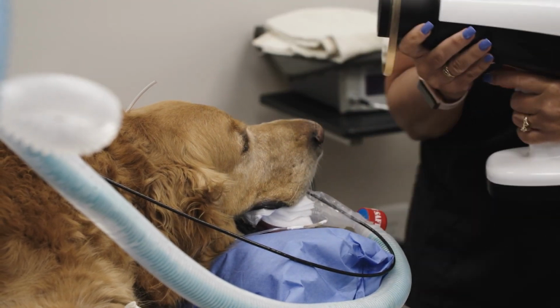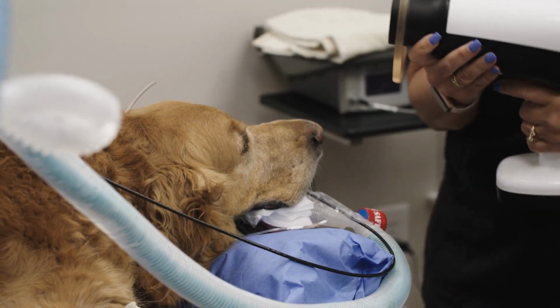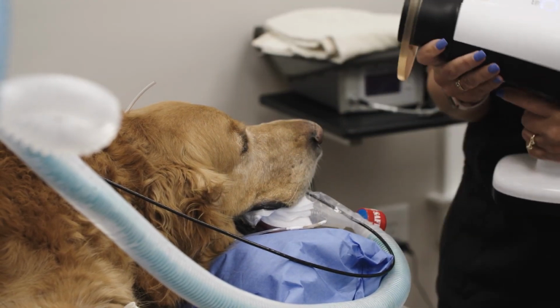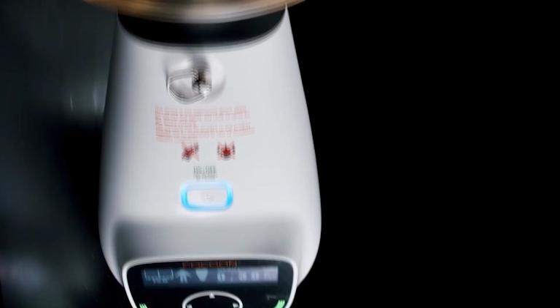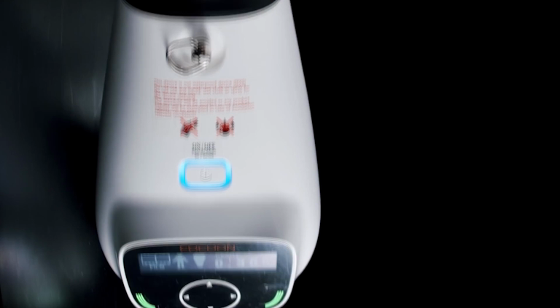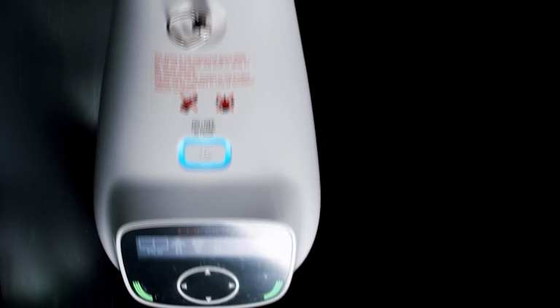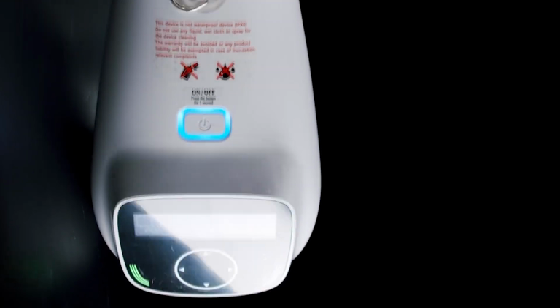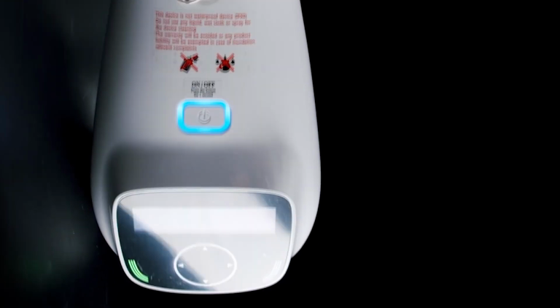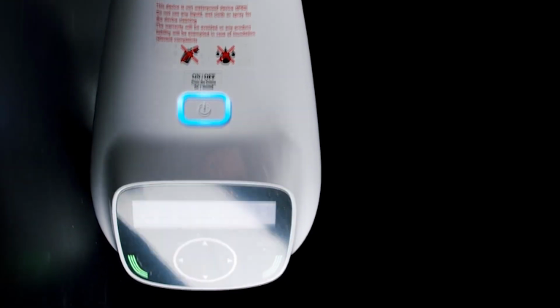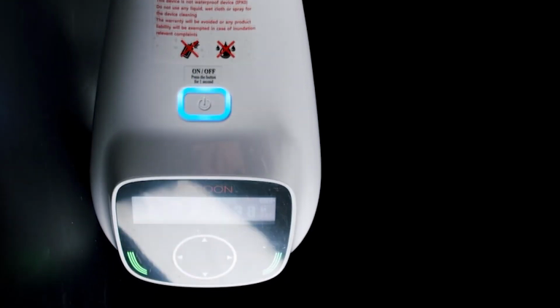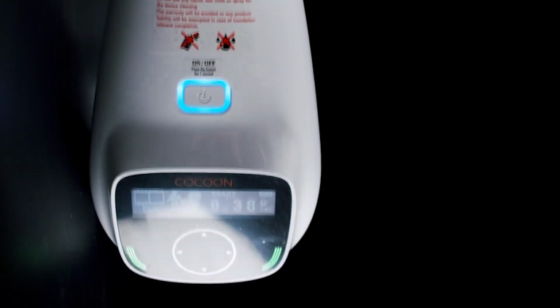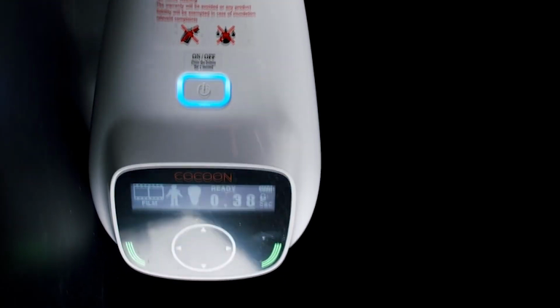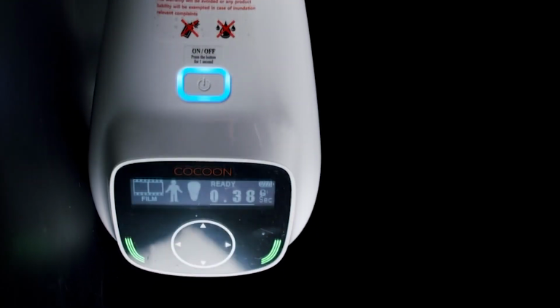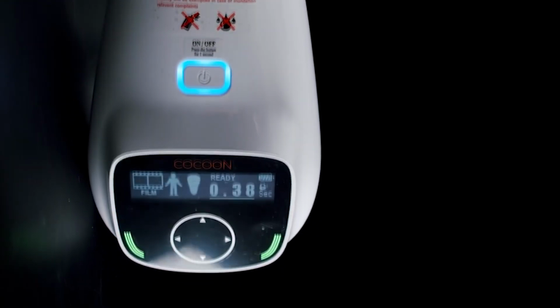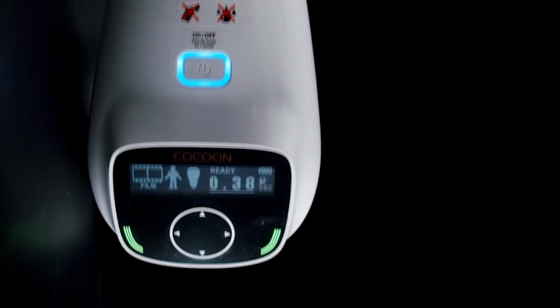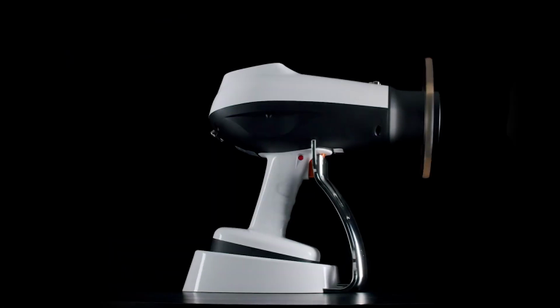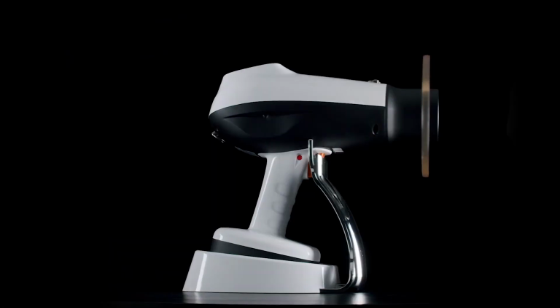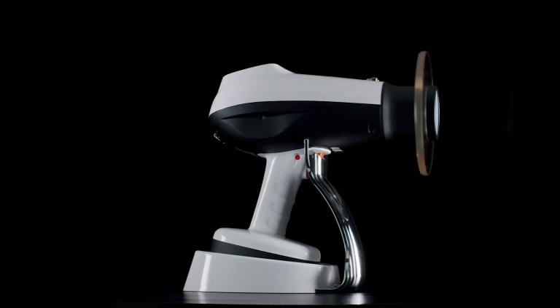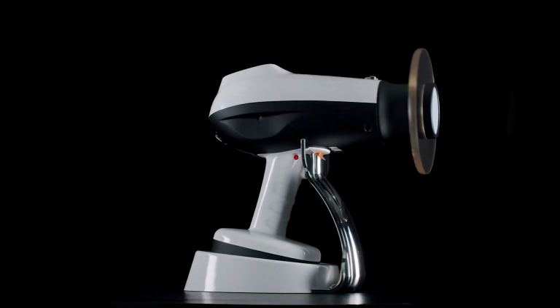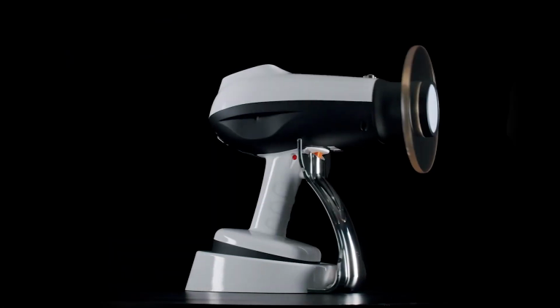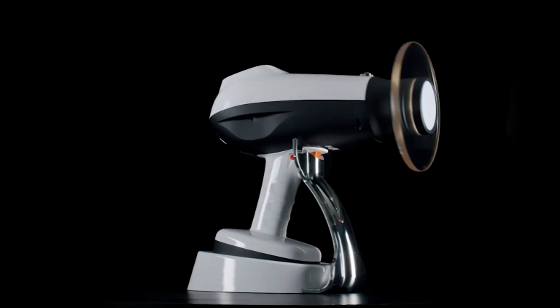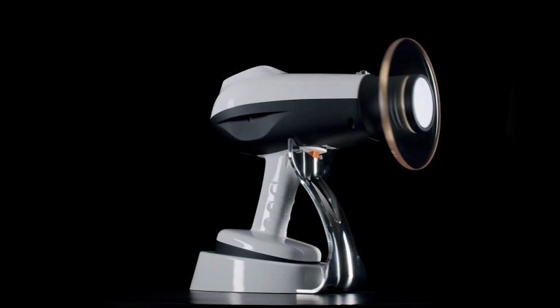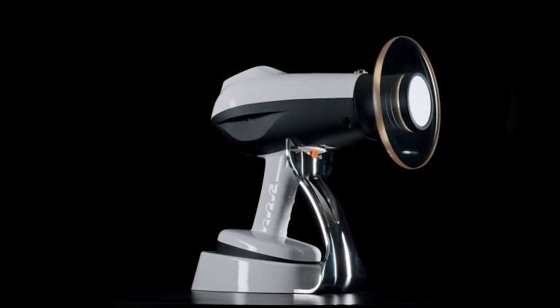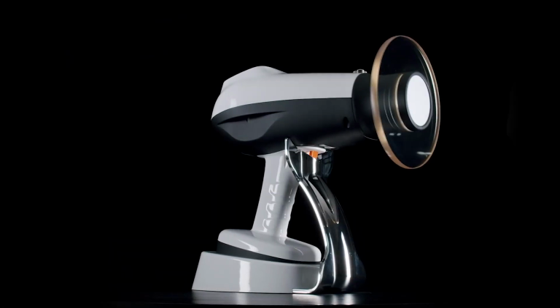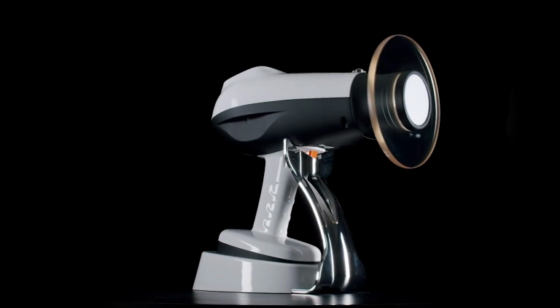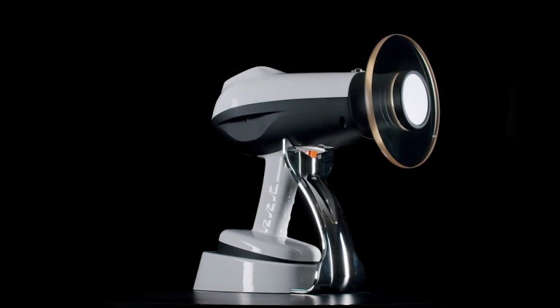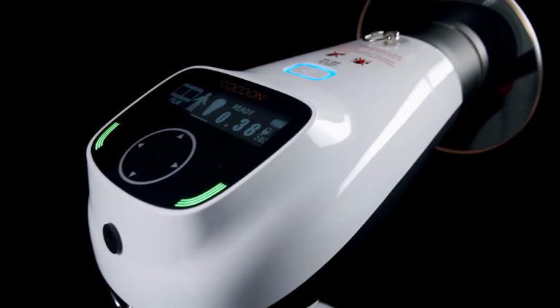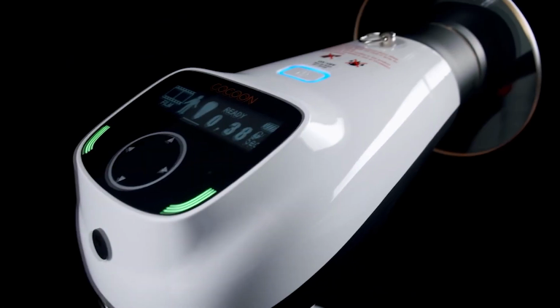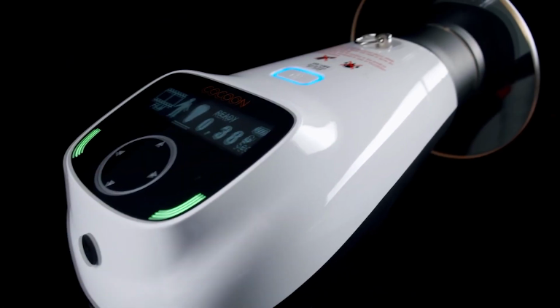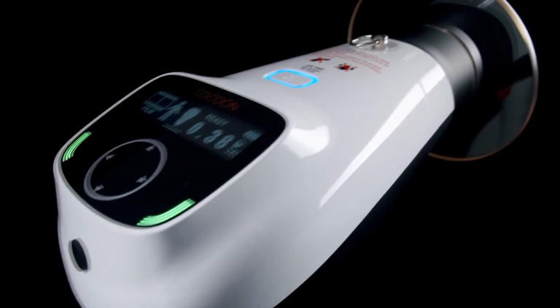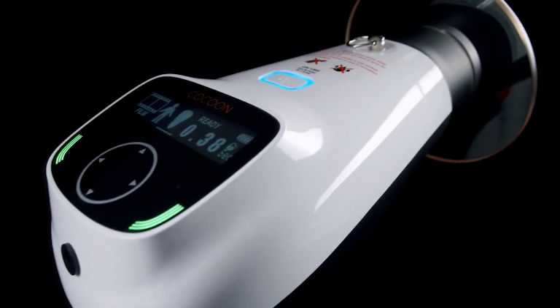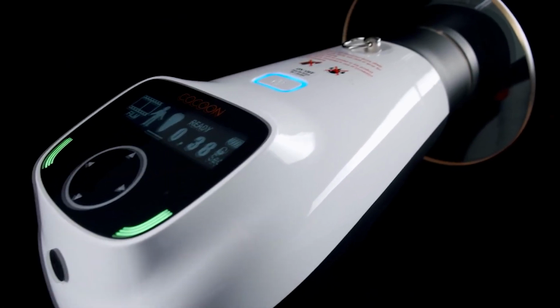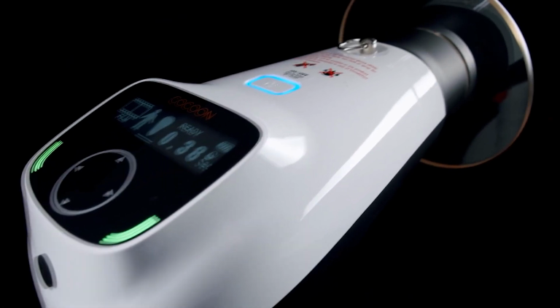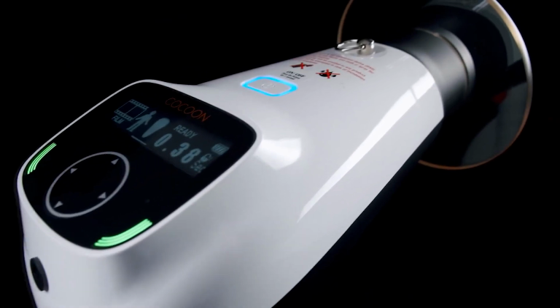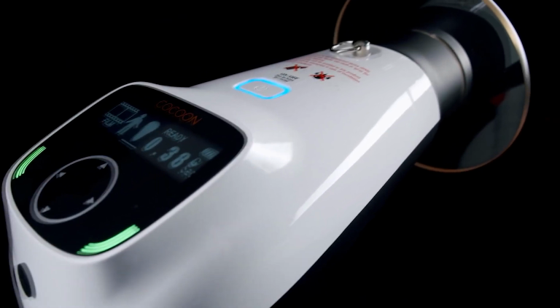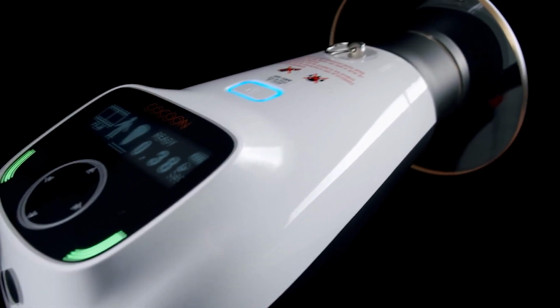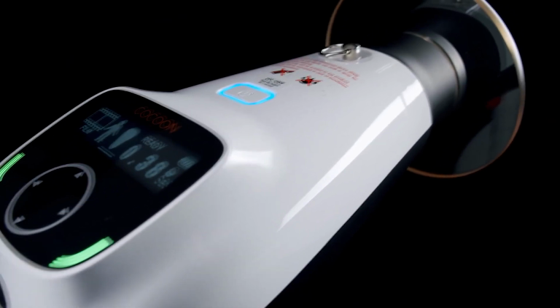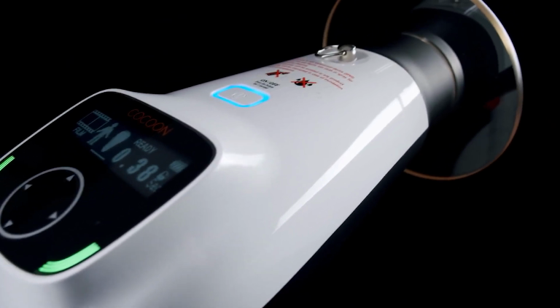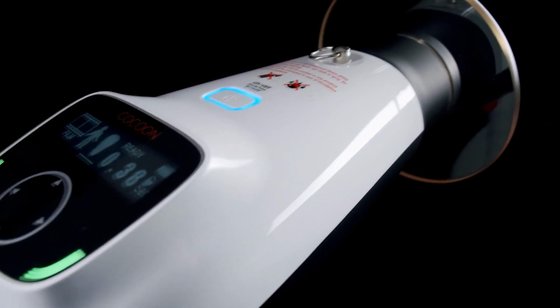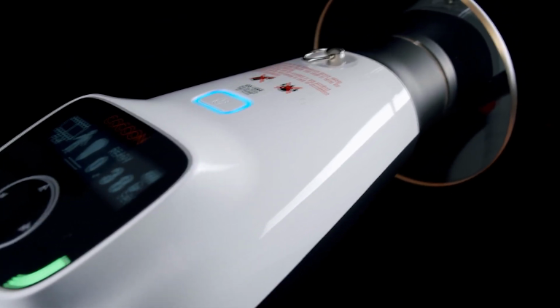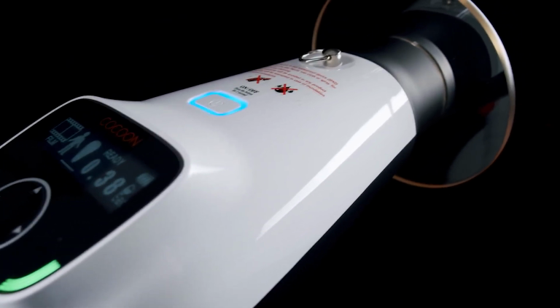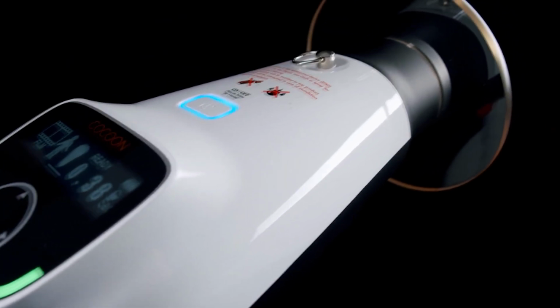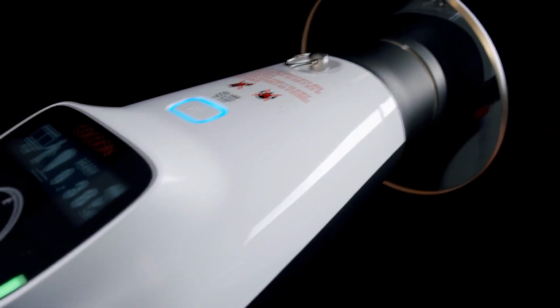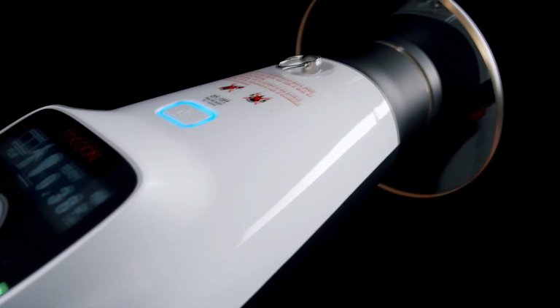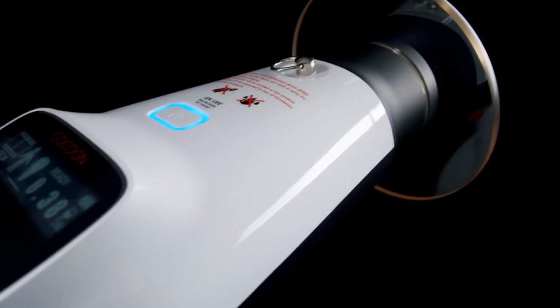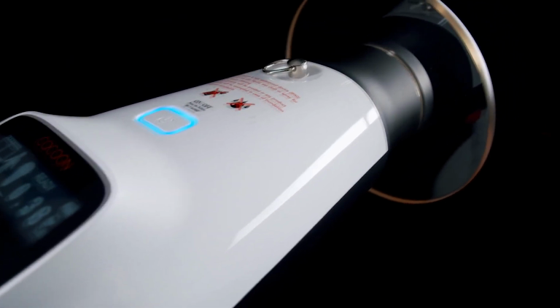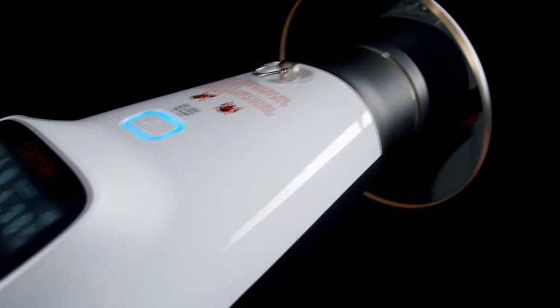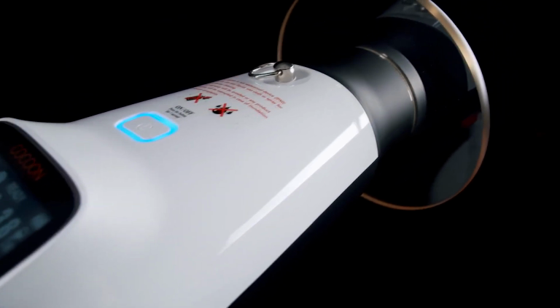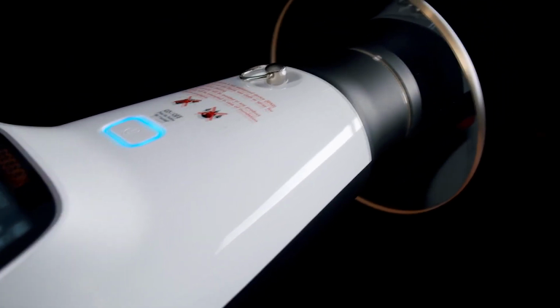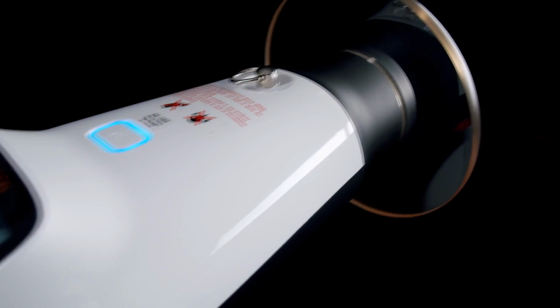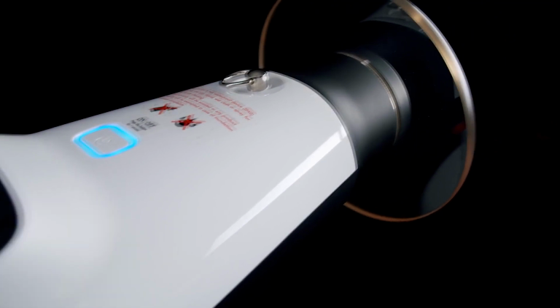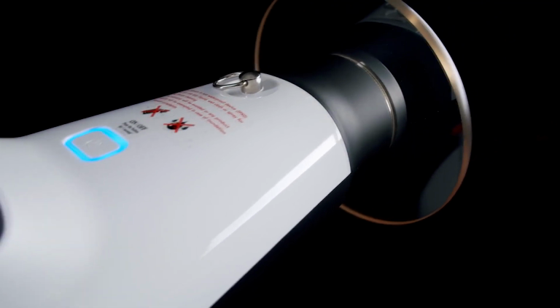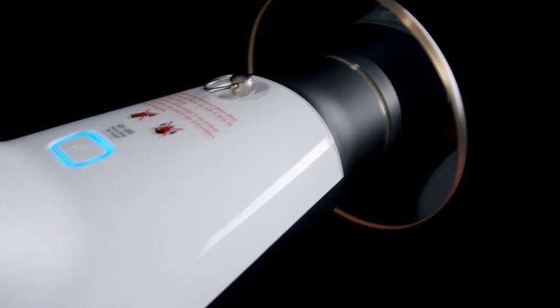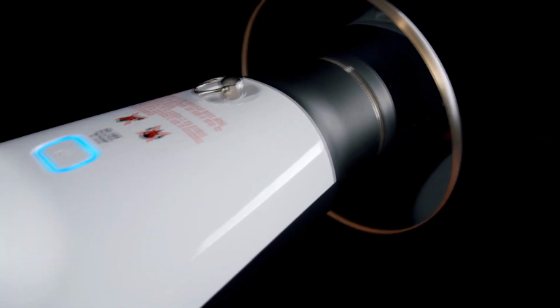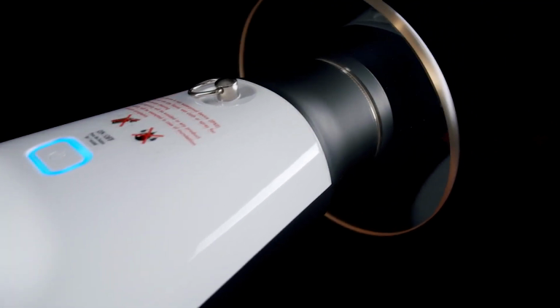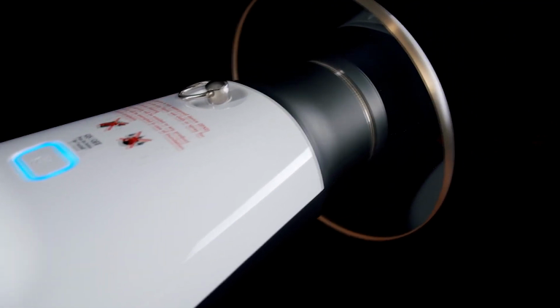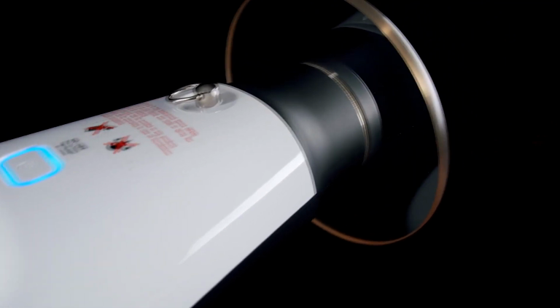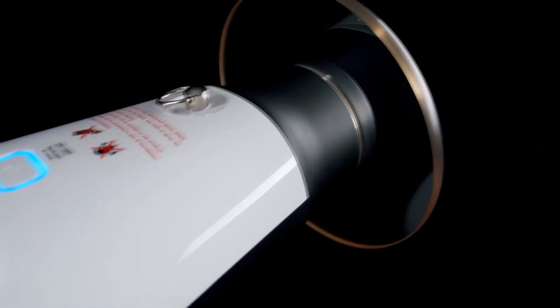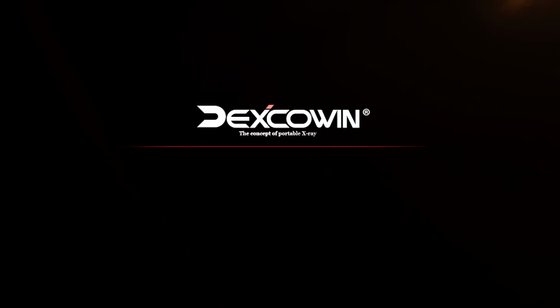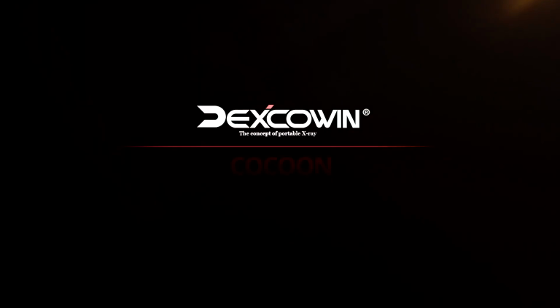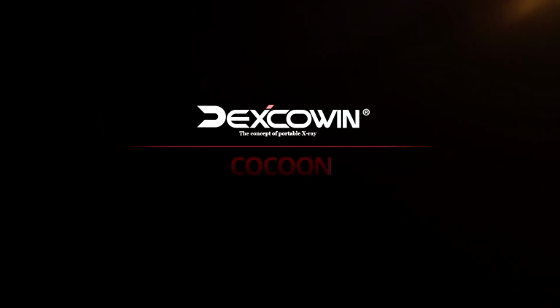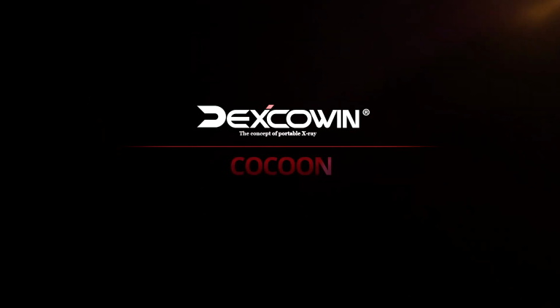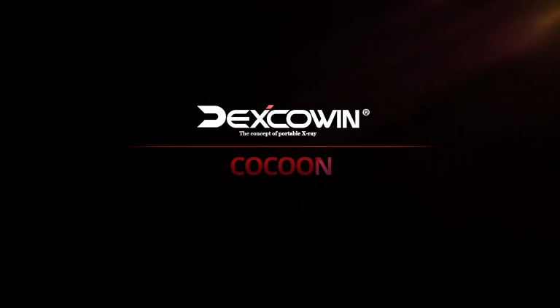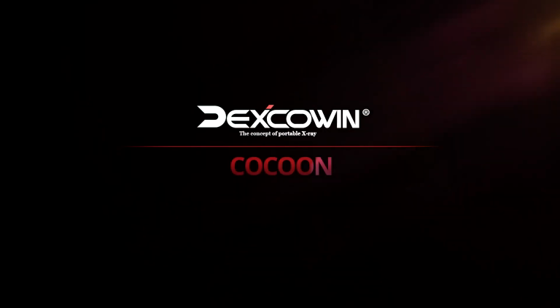I would highly recommend that you consider the Cocoon as your go-to generator in your veterinary practice for dentistry.